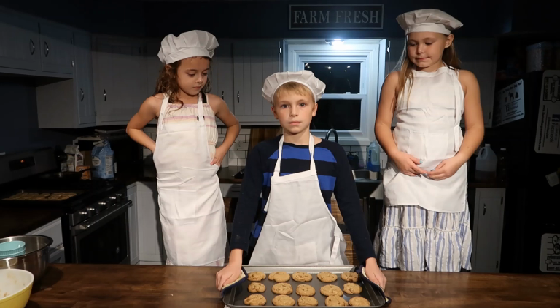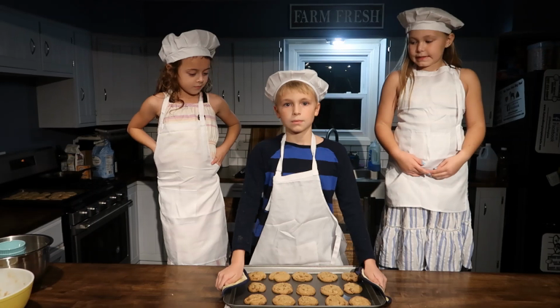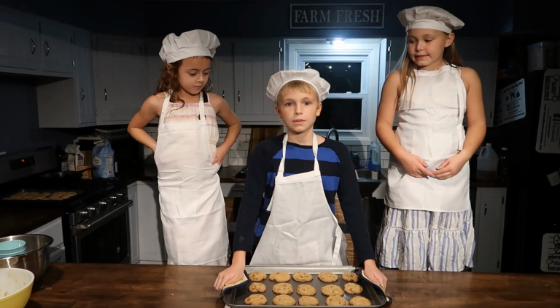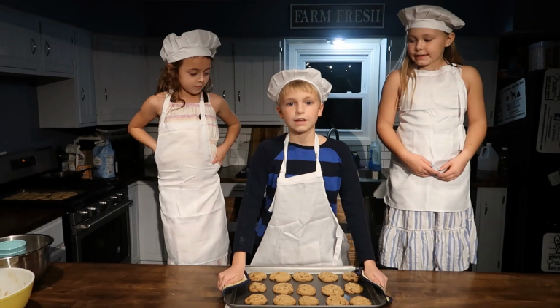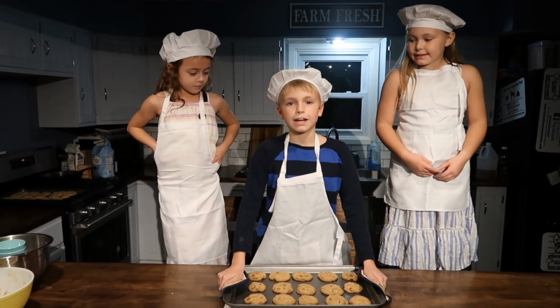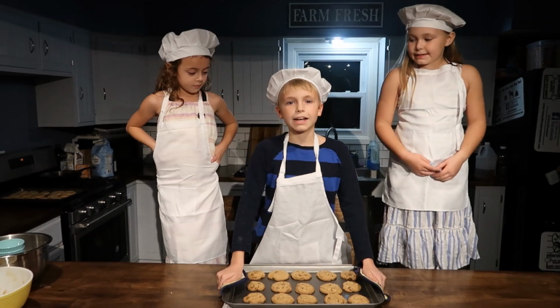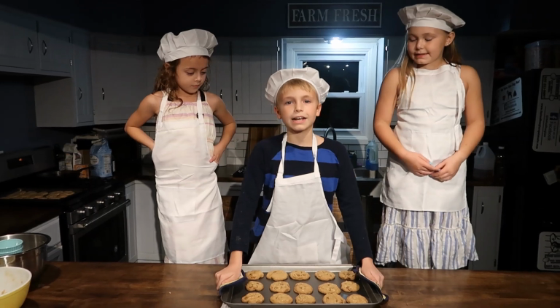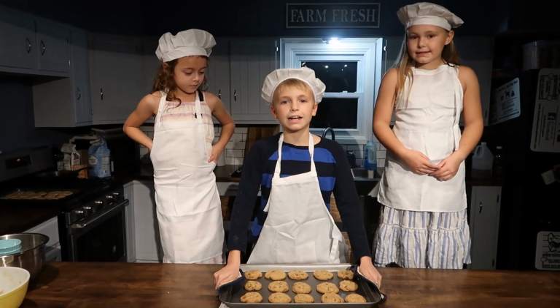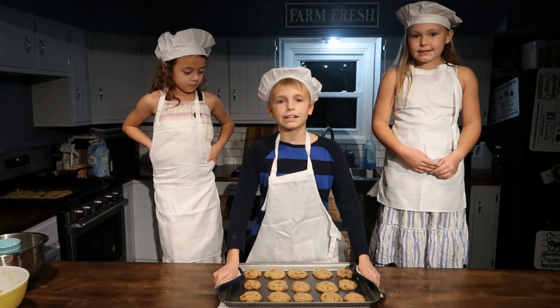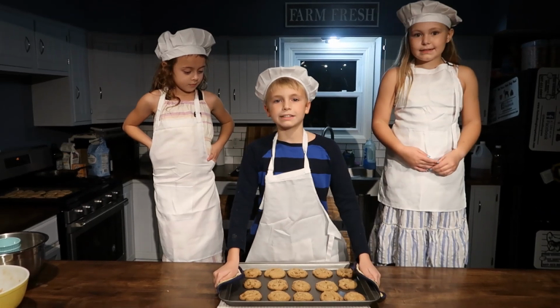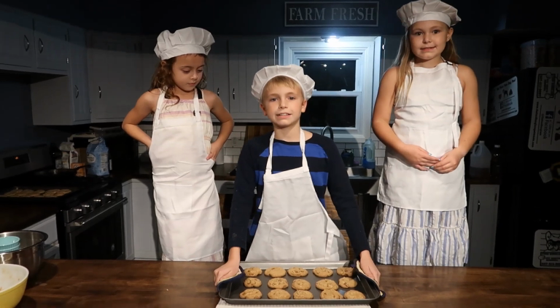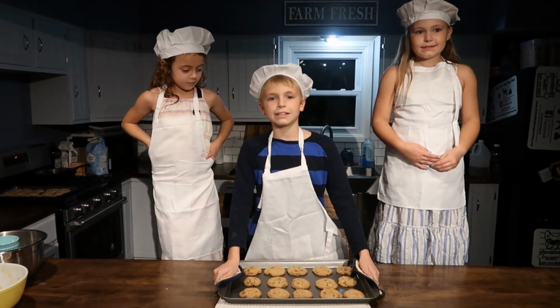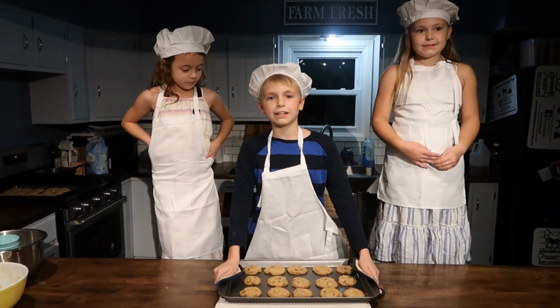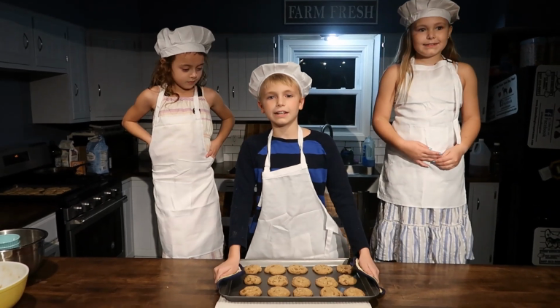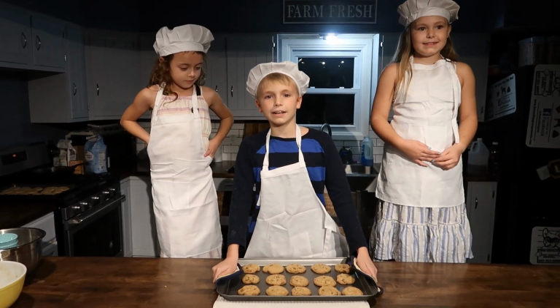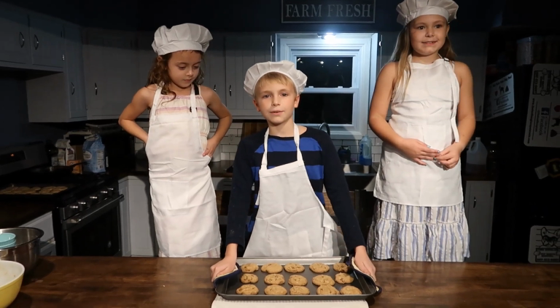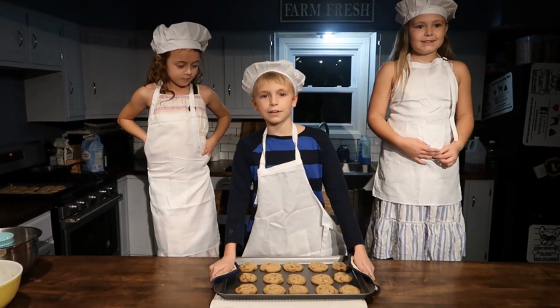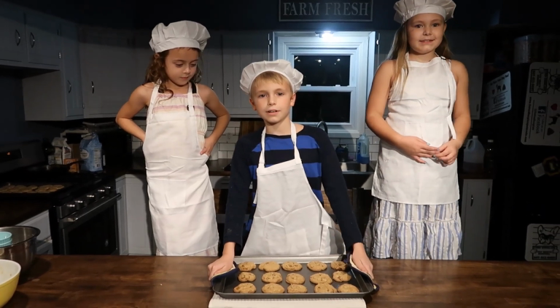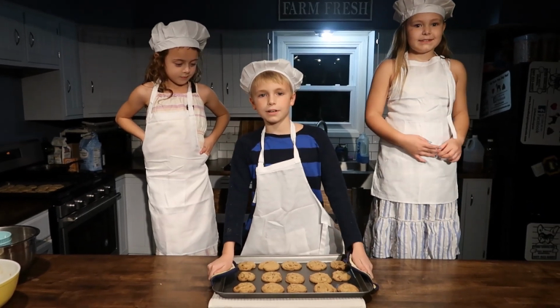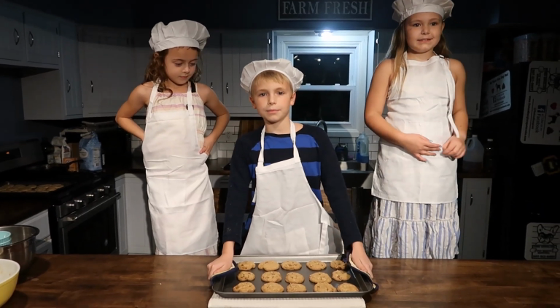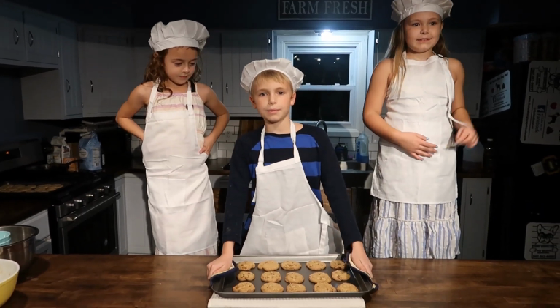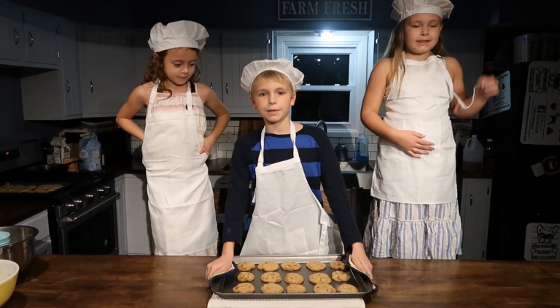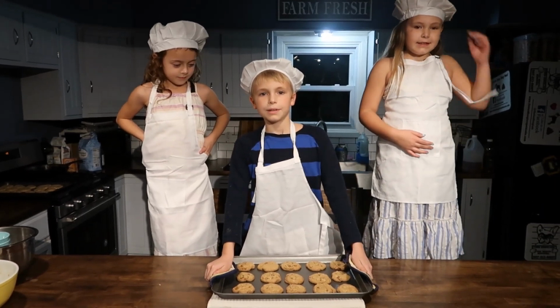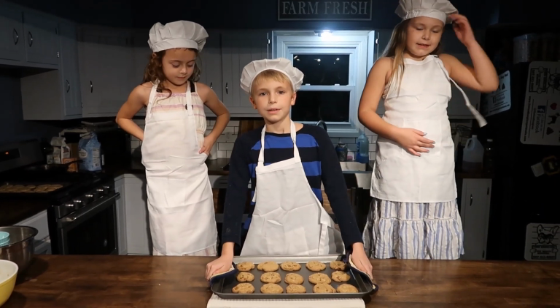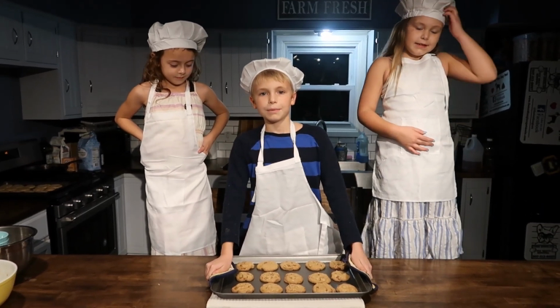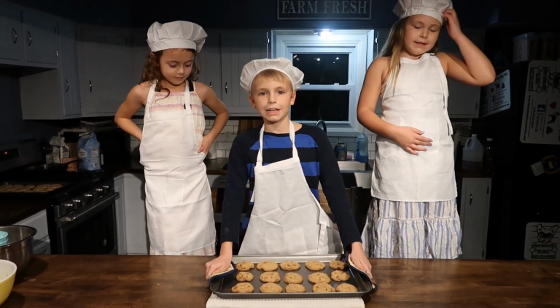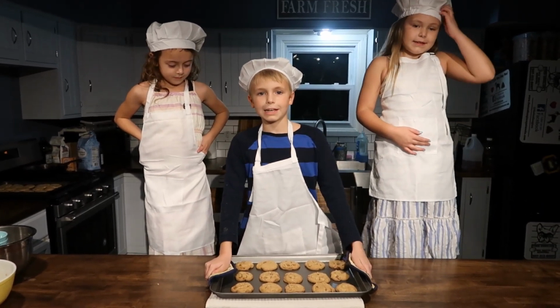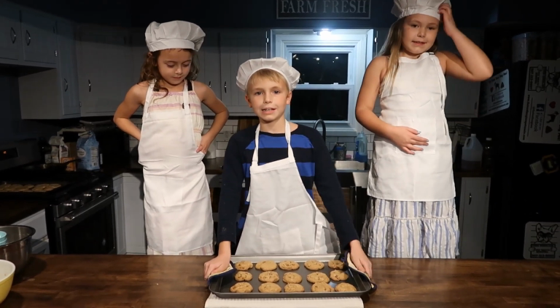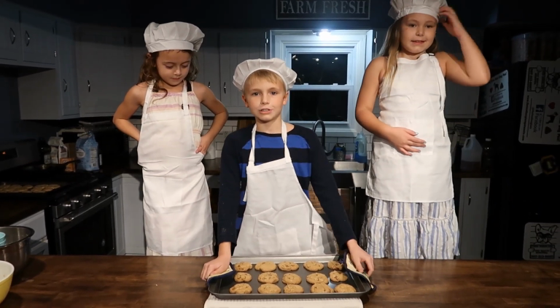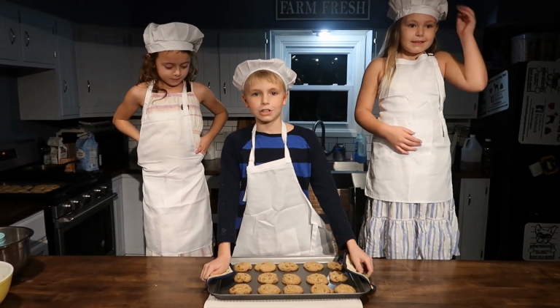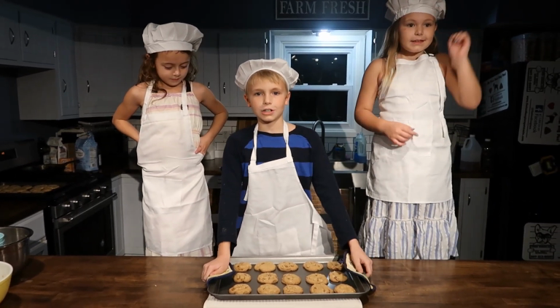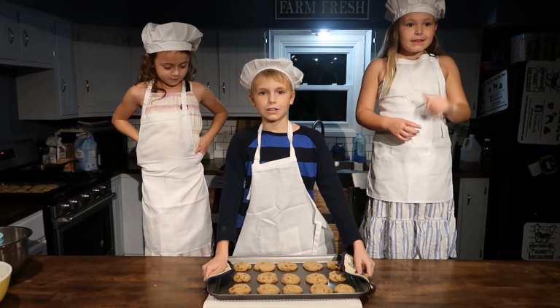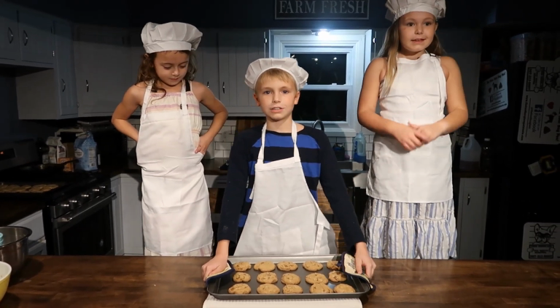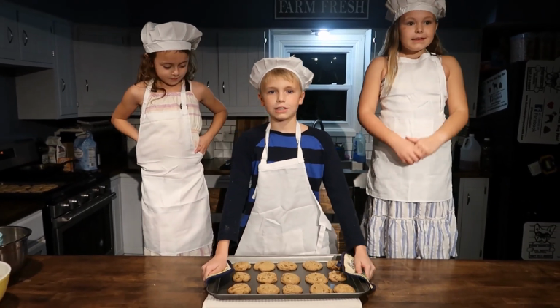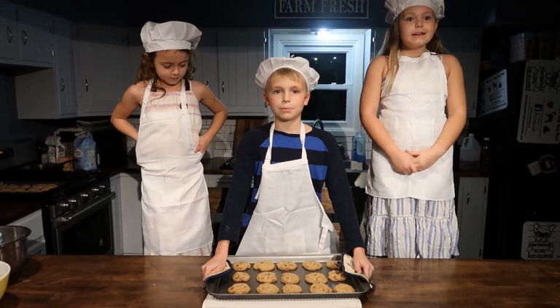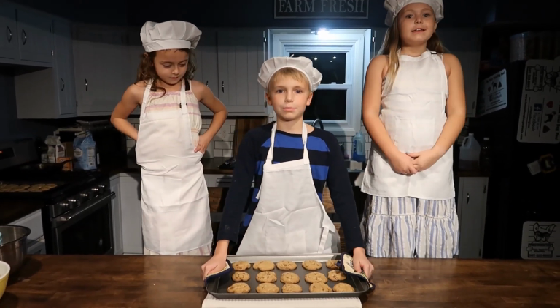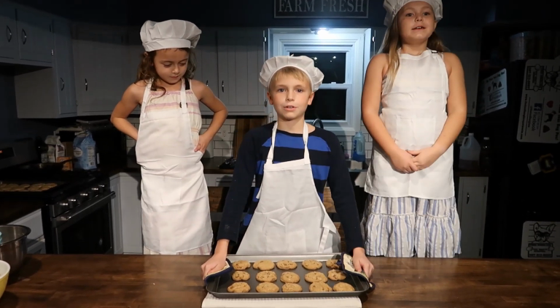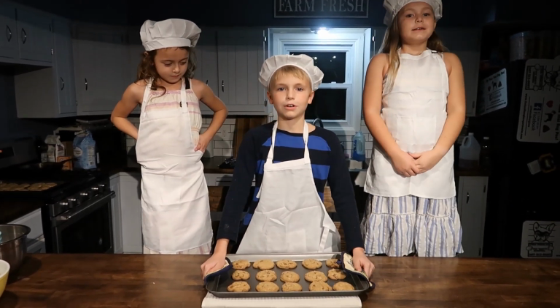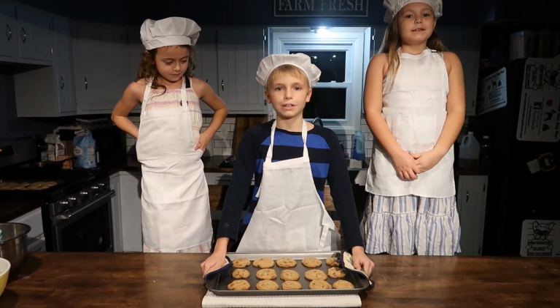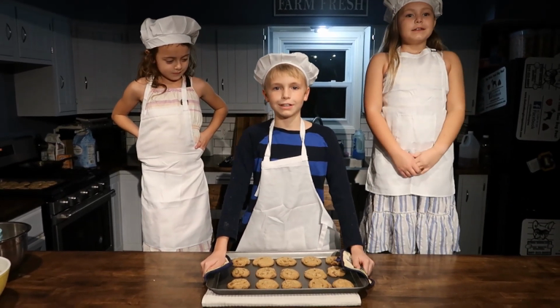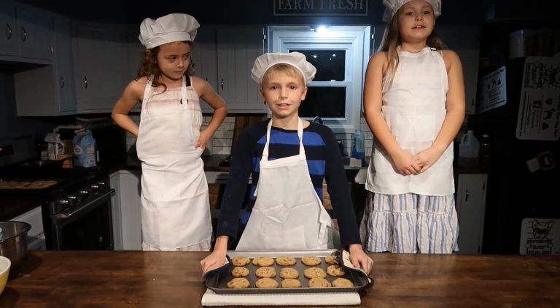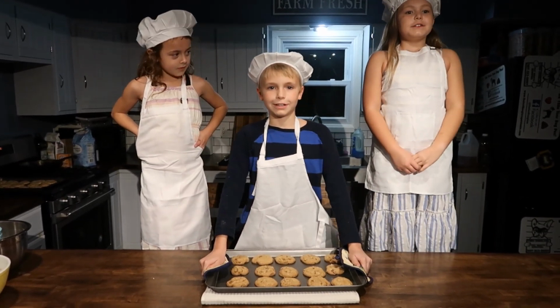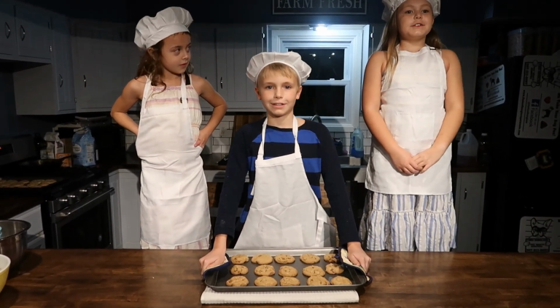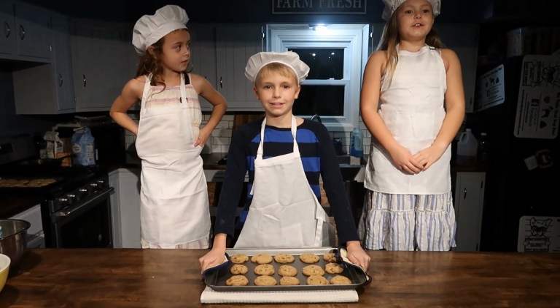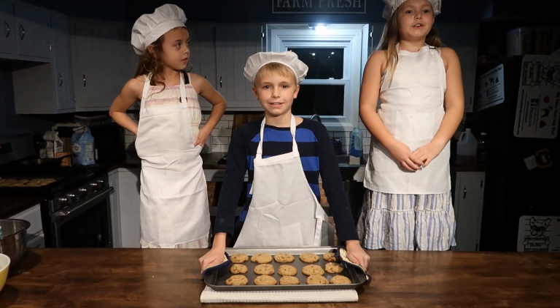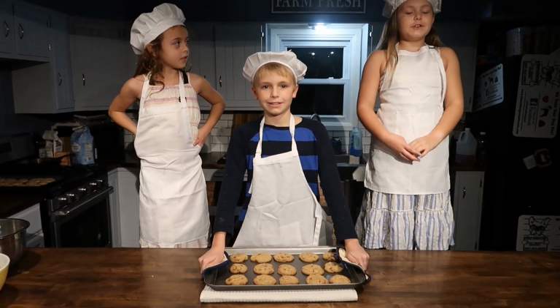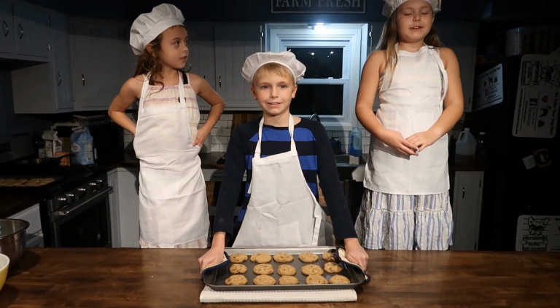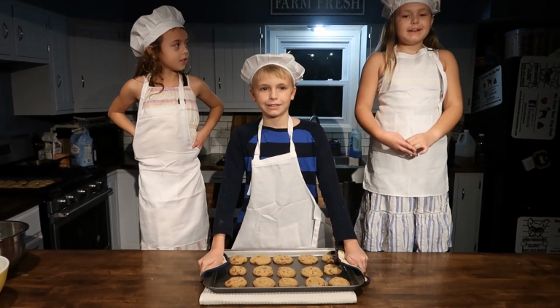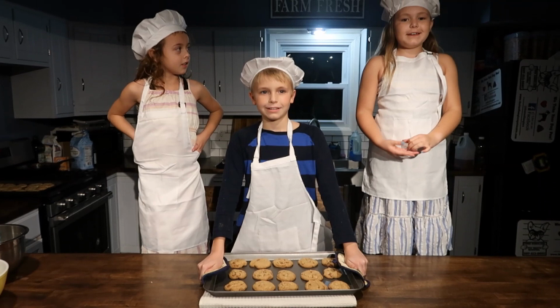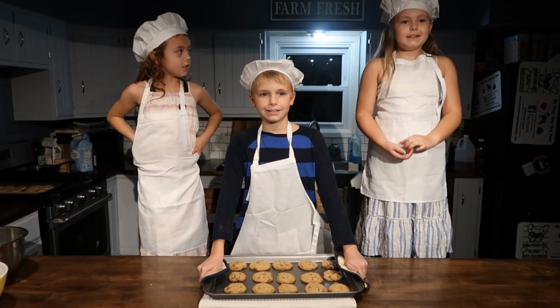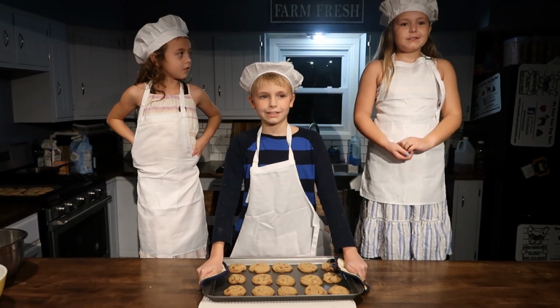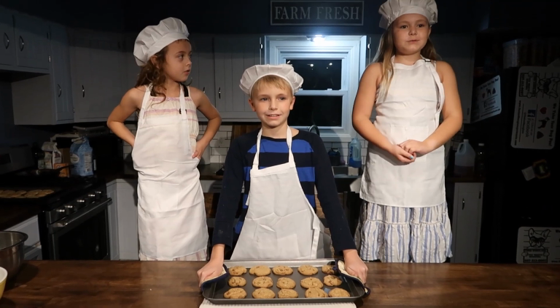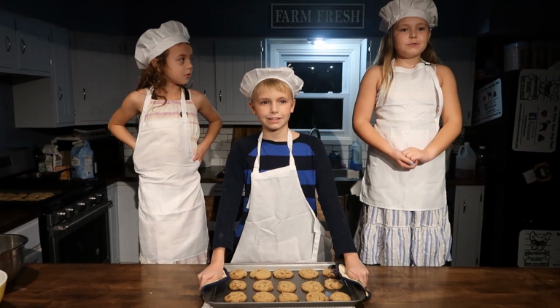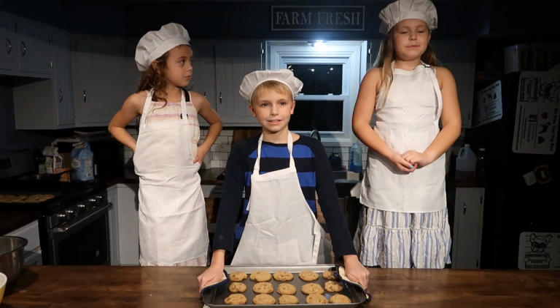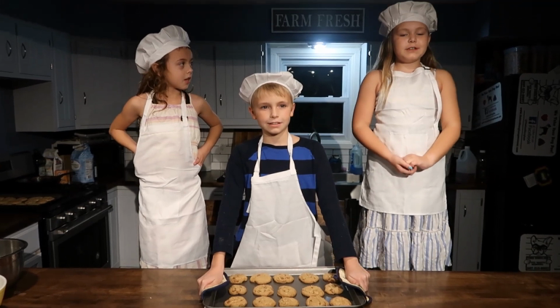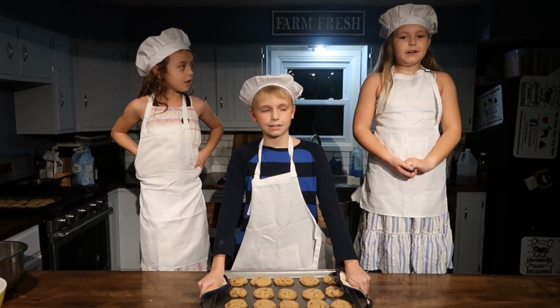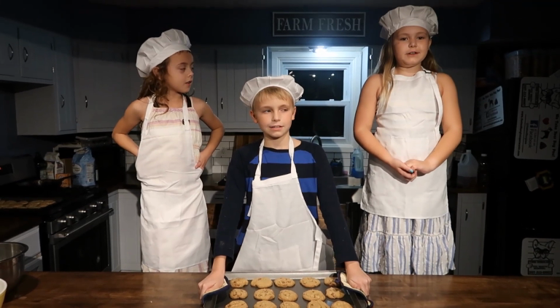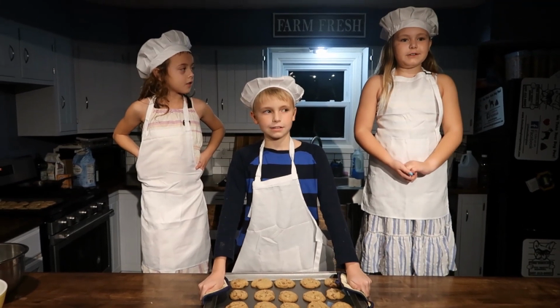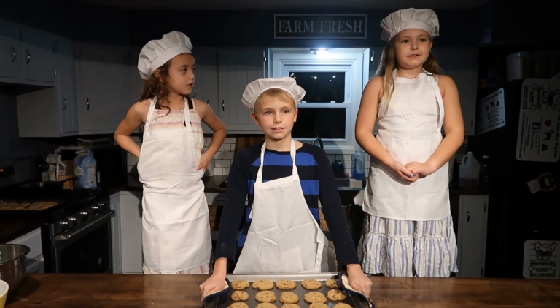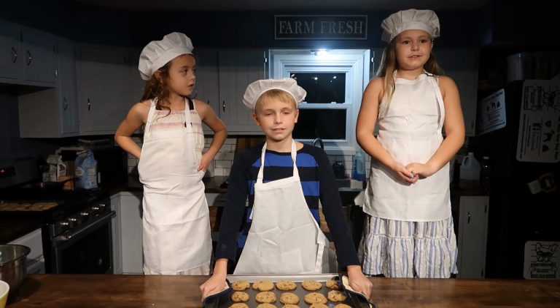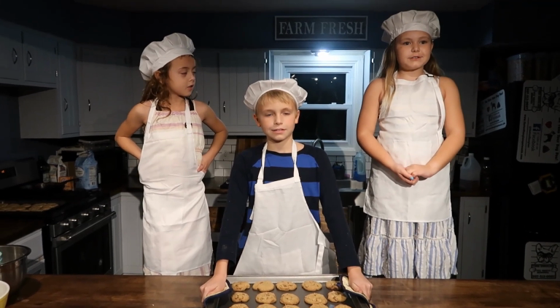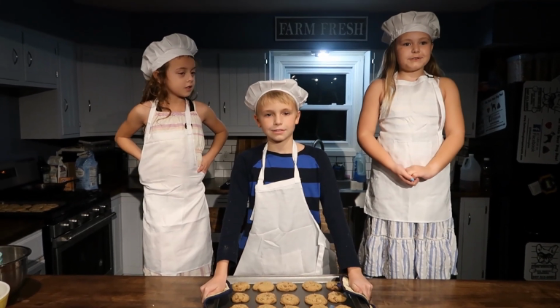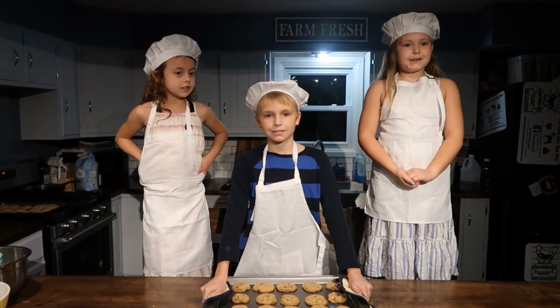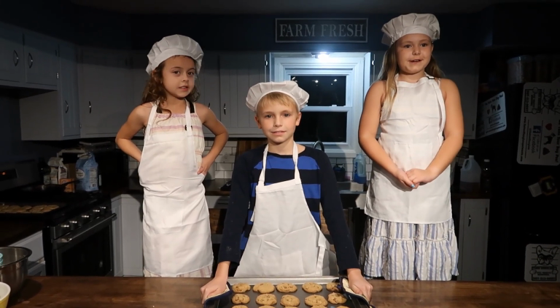Hi guys, today we're going to be making chocolate chip cookies. Your ingredients will be on your screen.